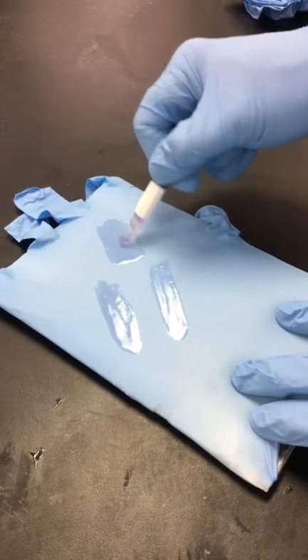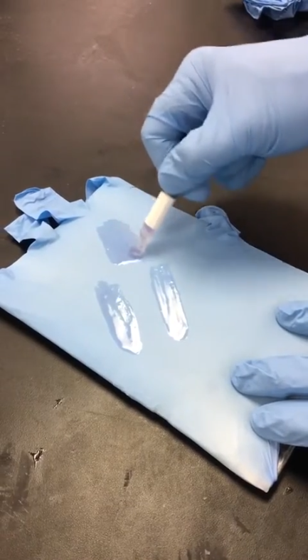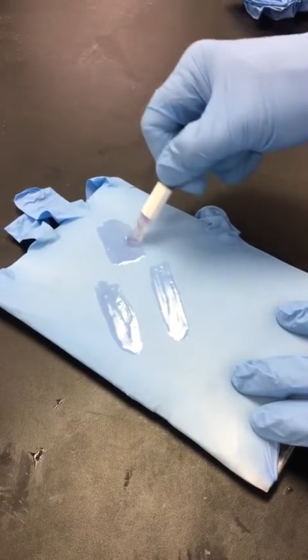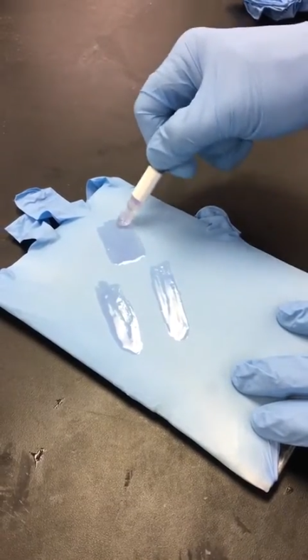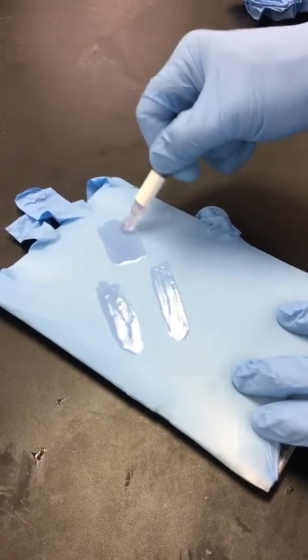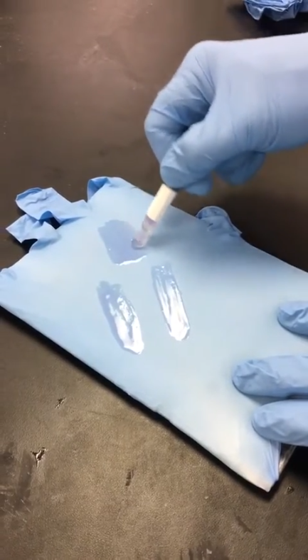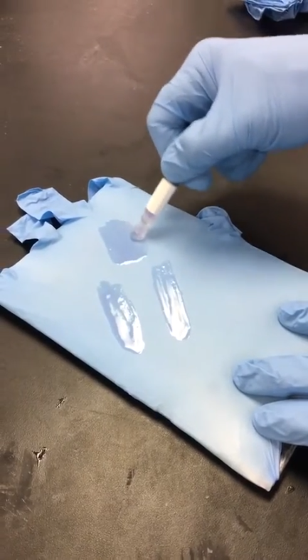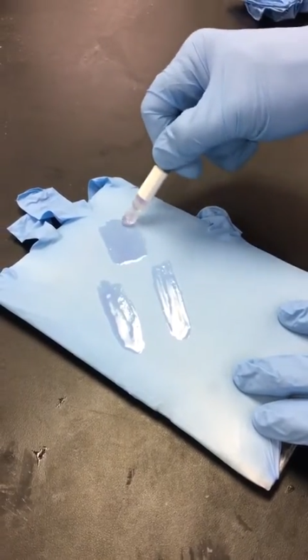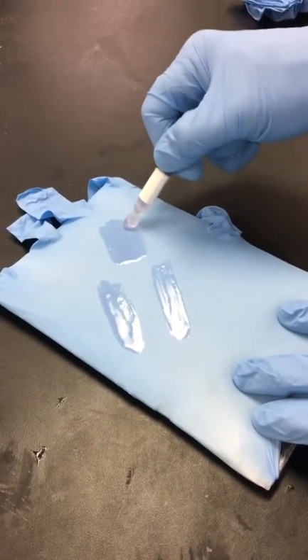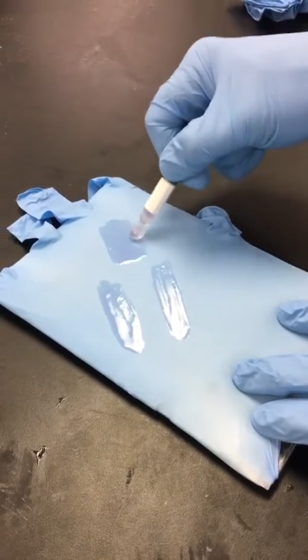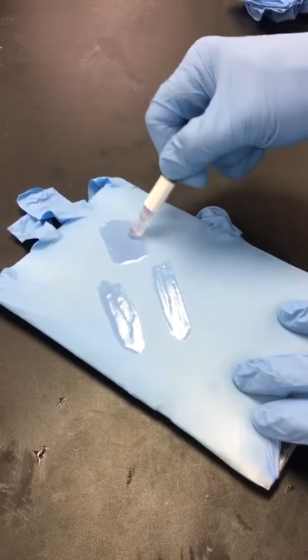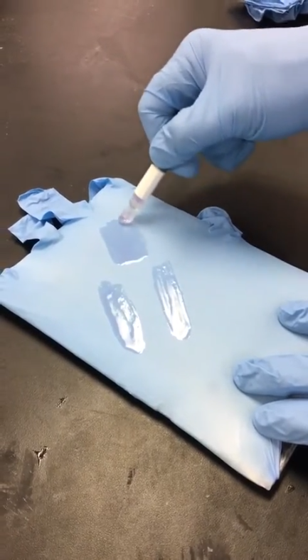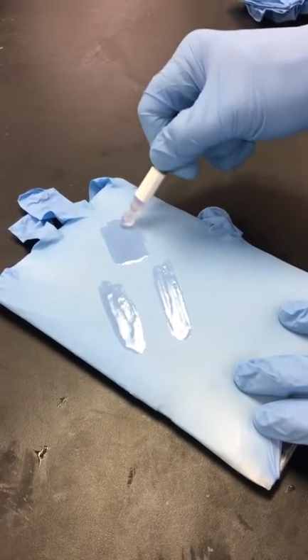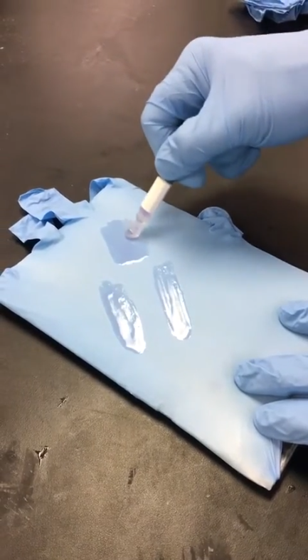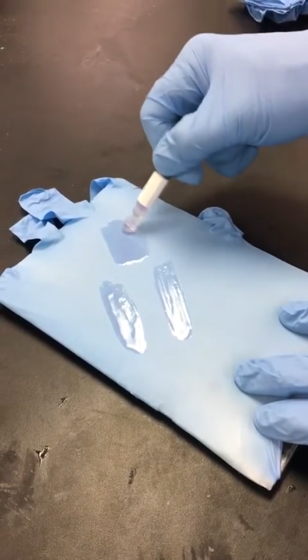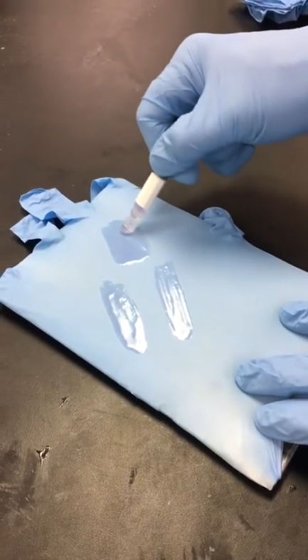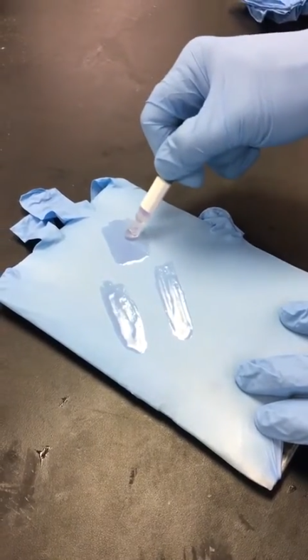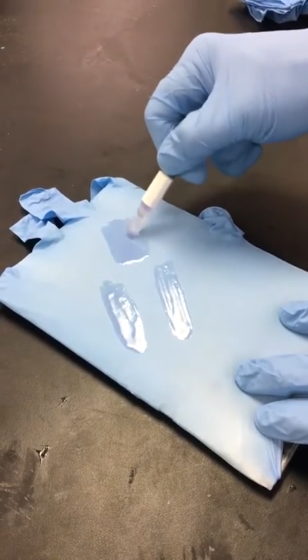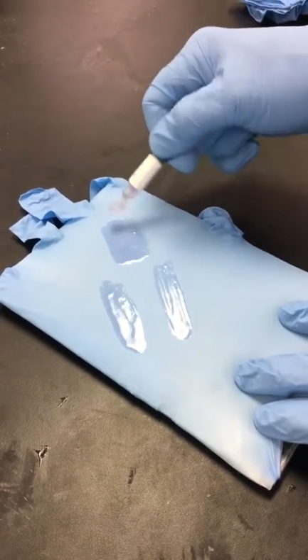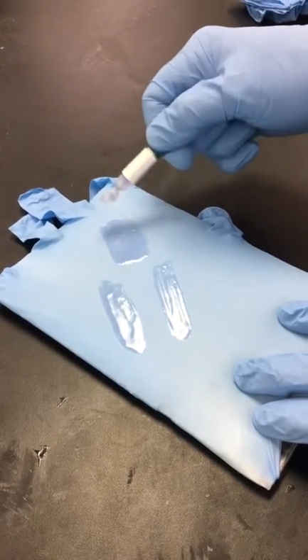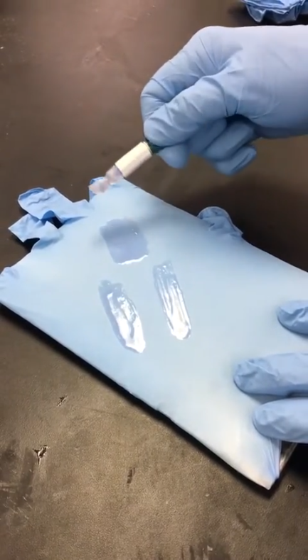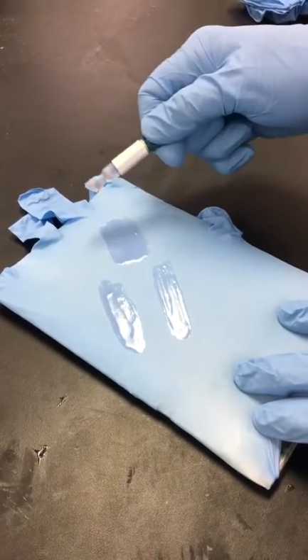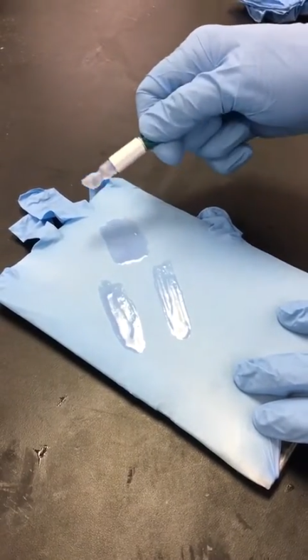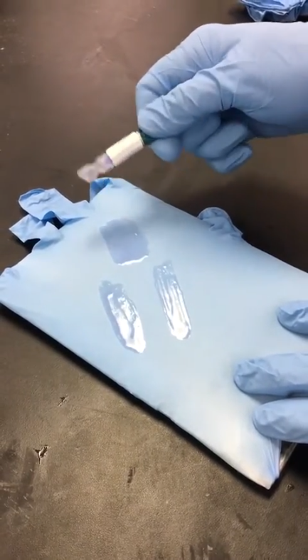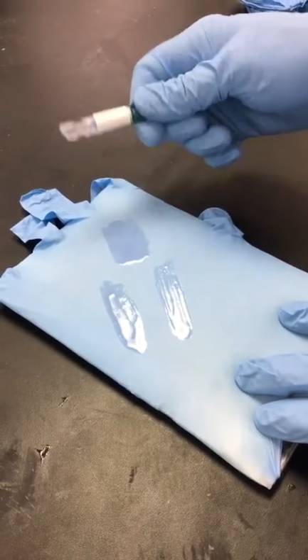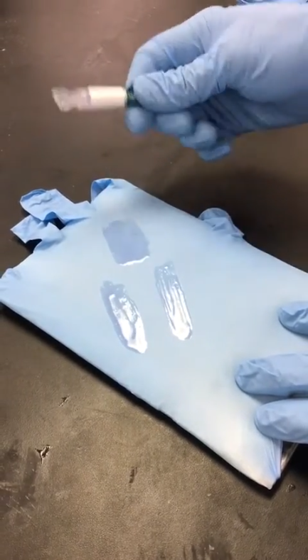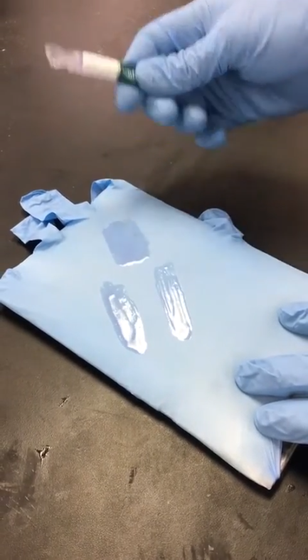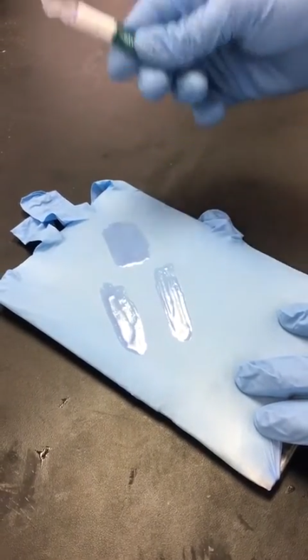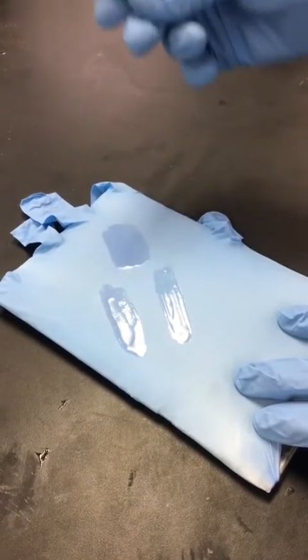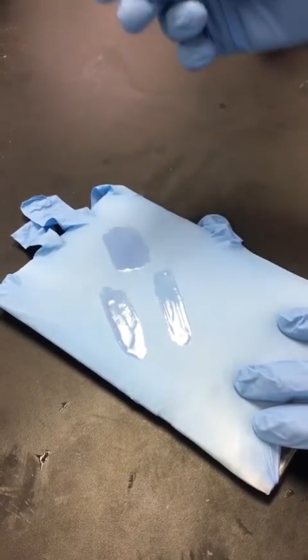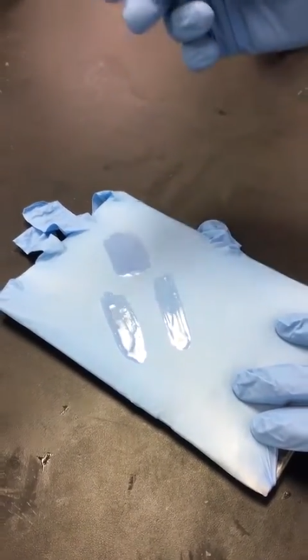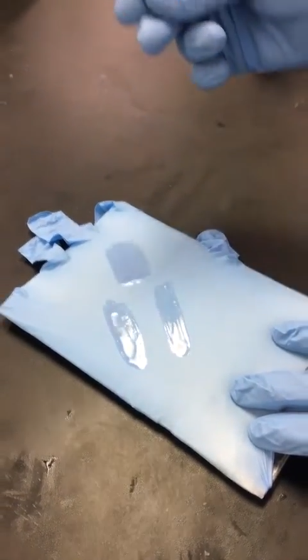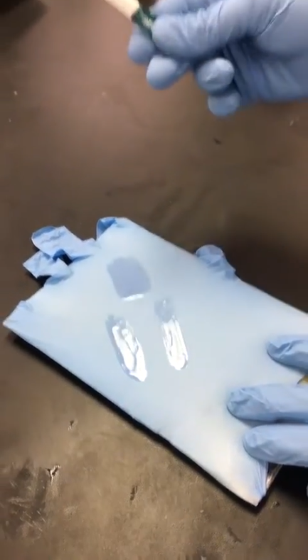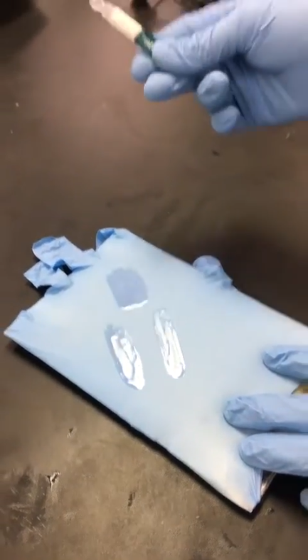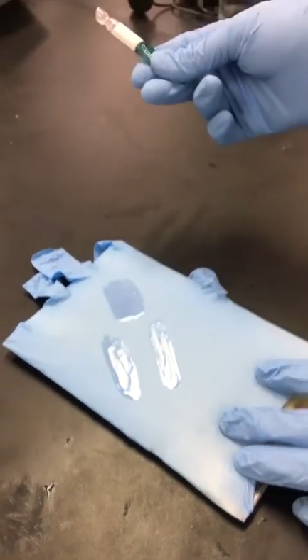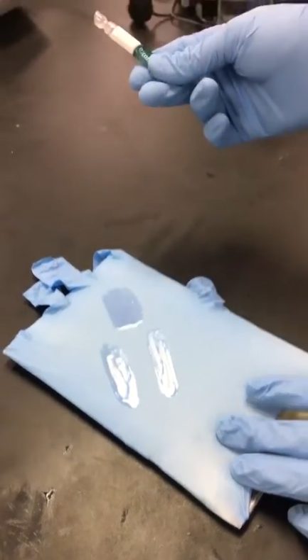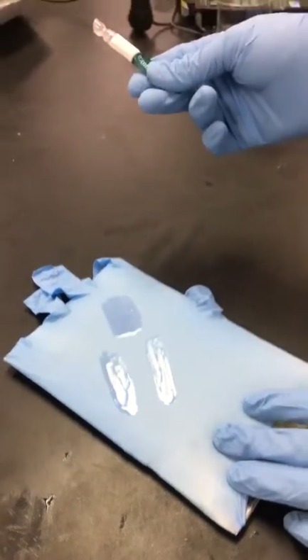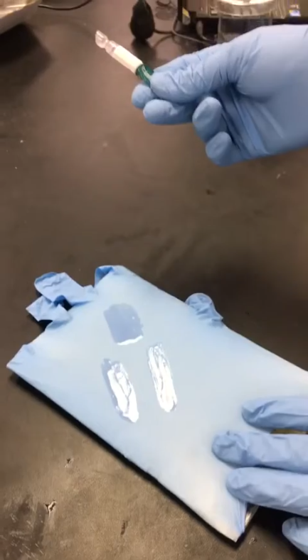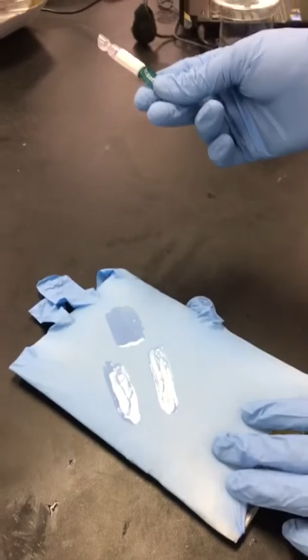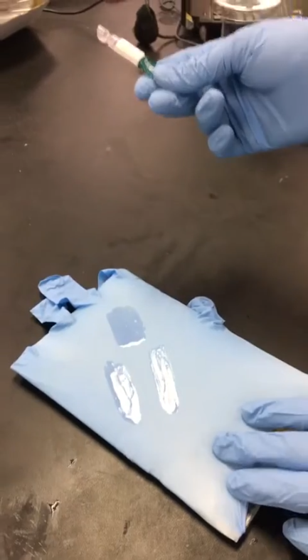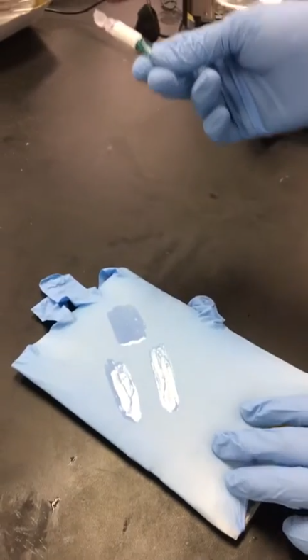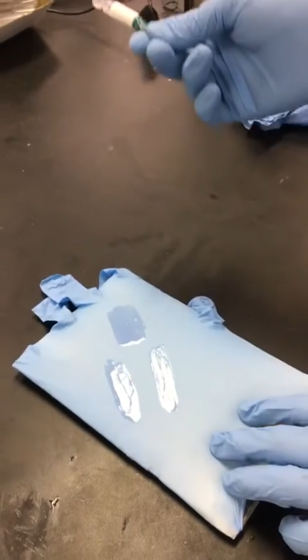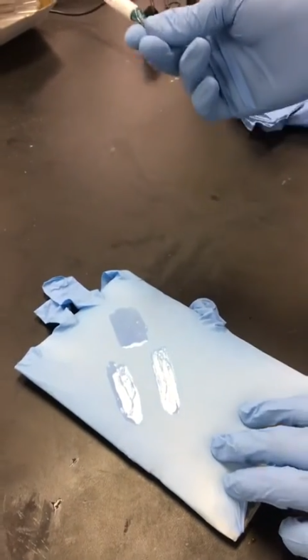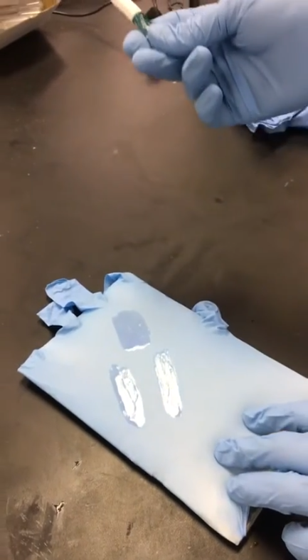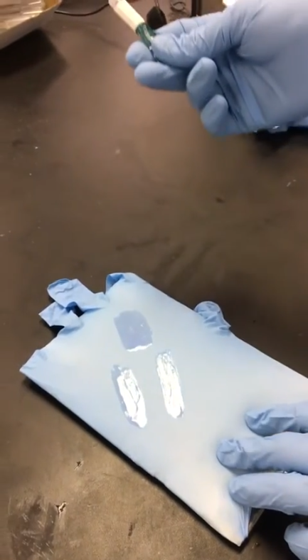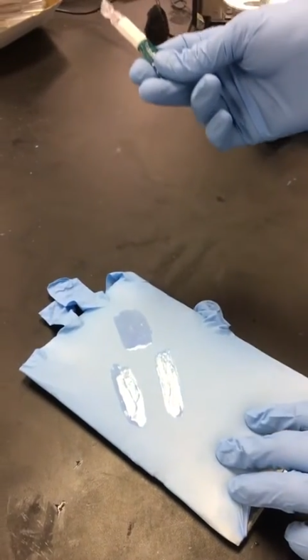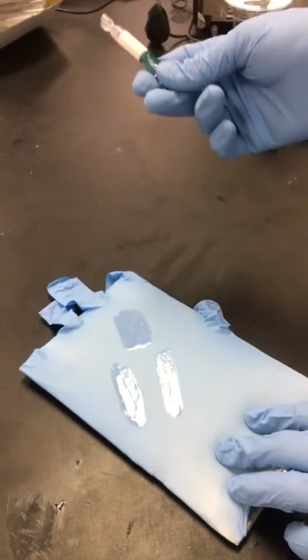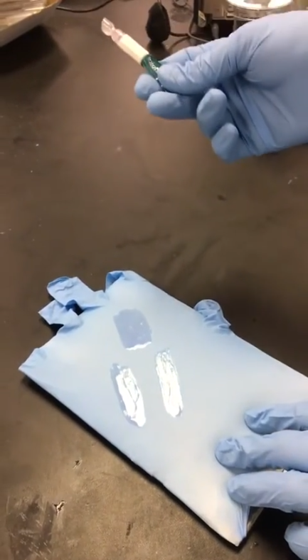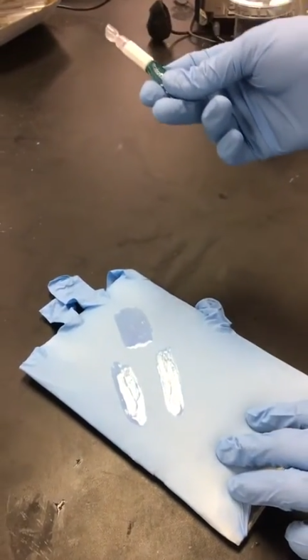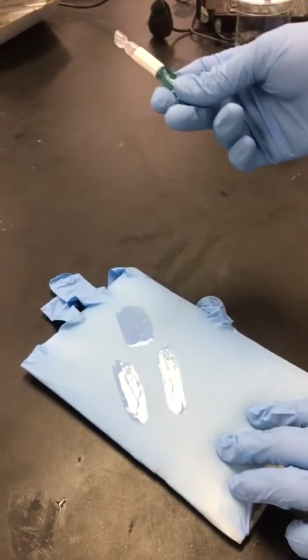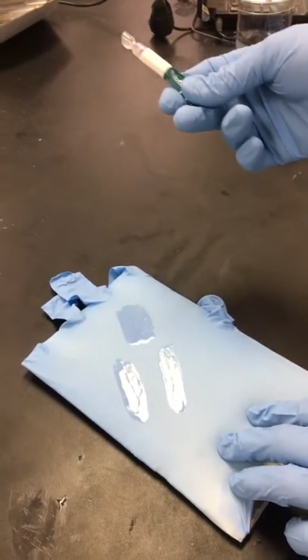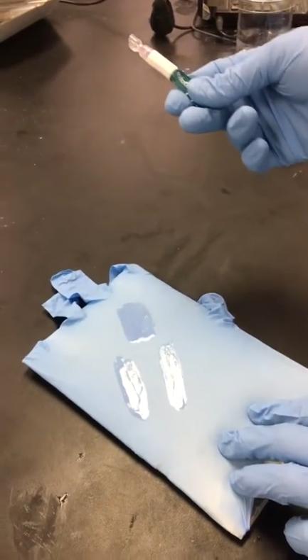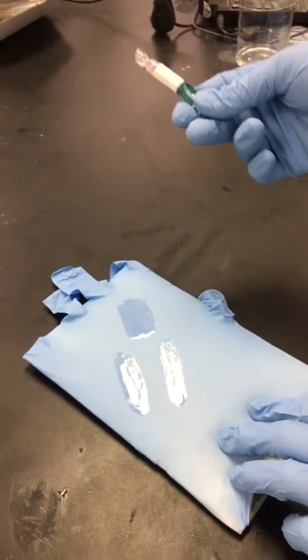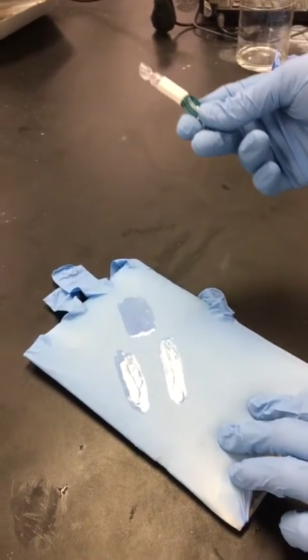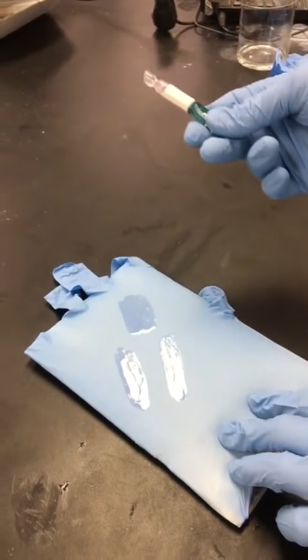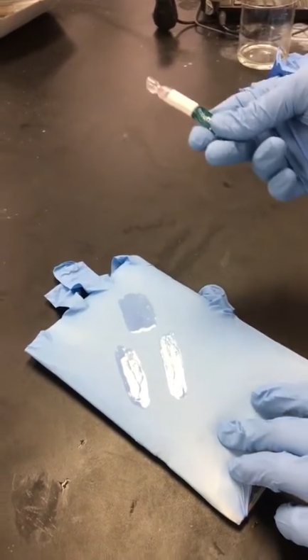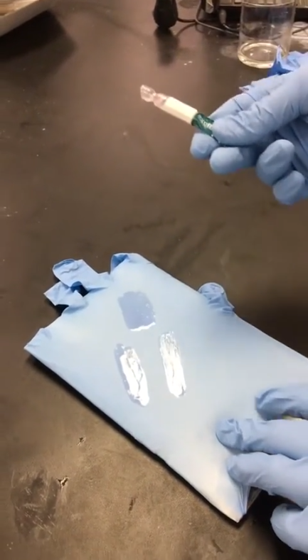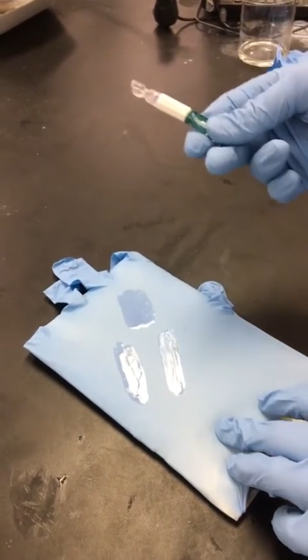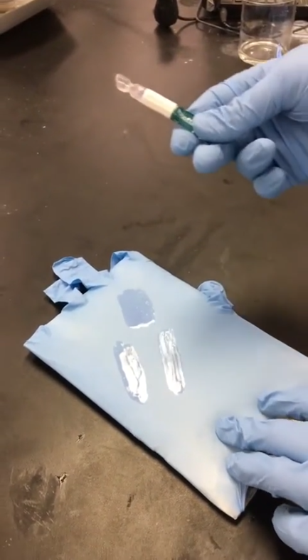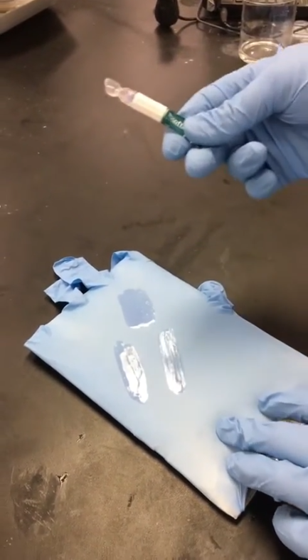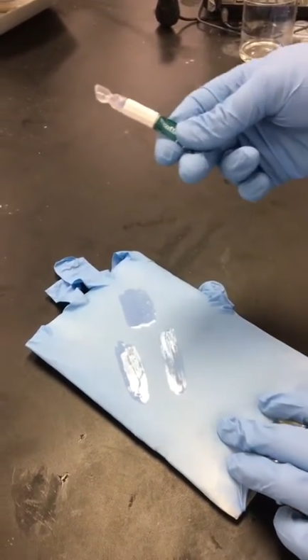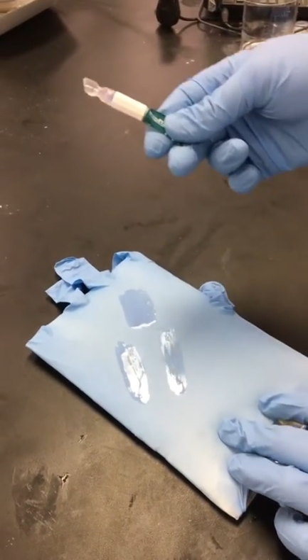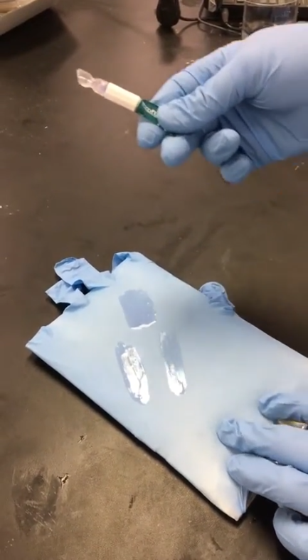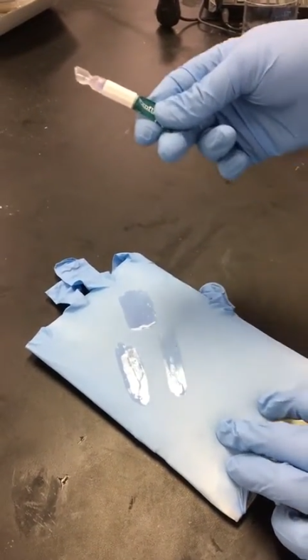There is one milliliter of glue in each of the devices, which is 40% more than the glue you're currently using.